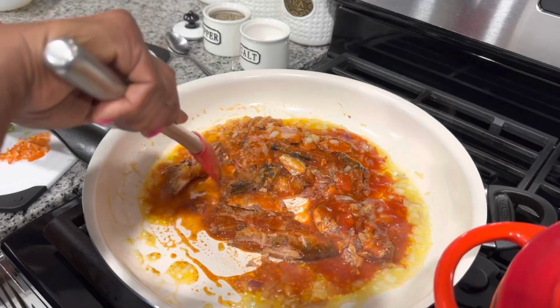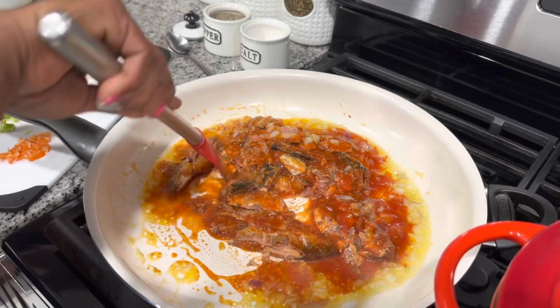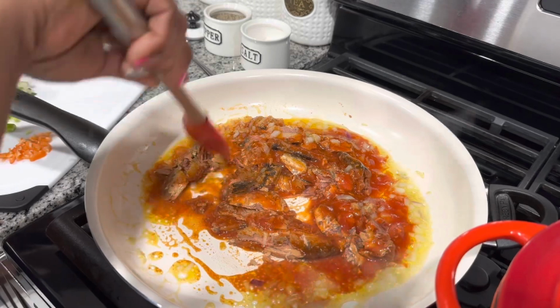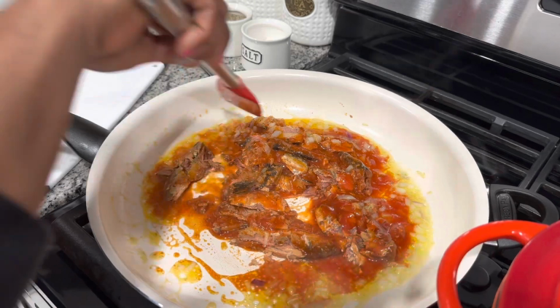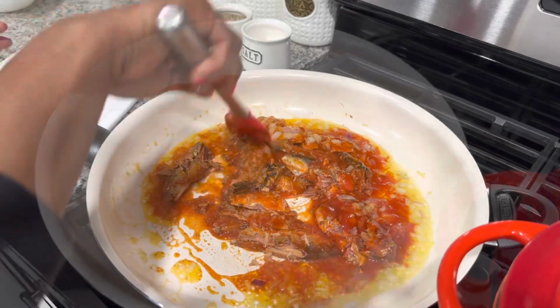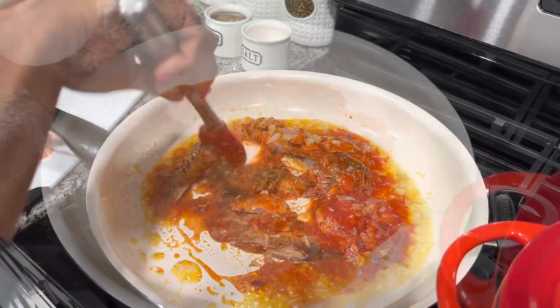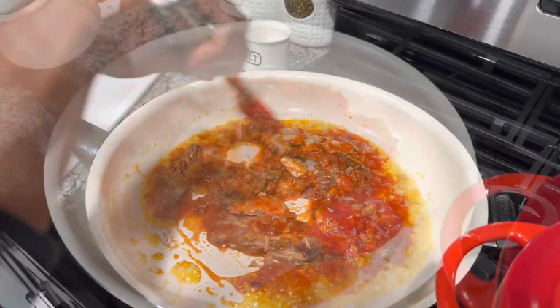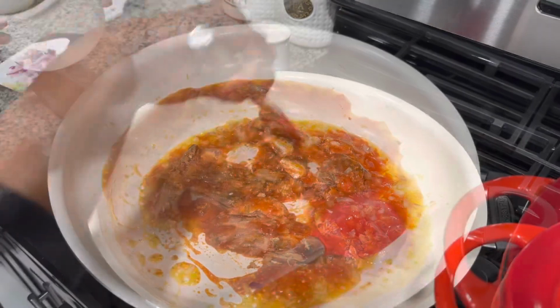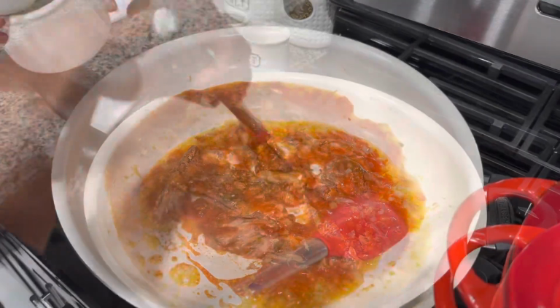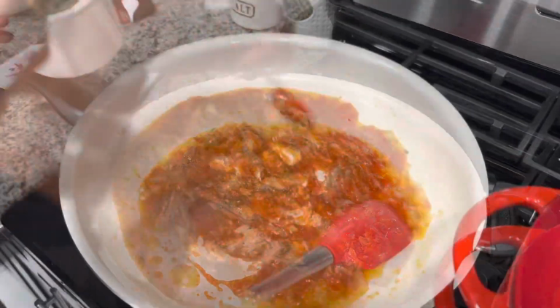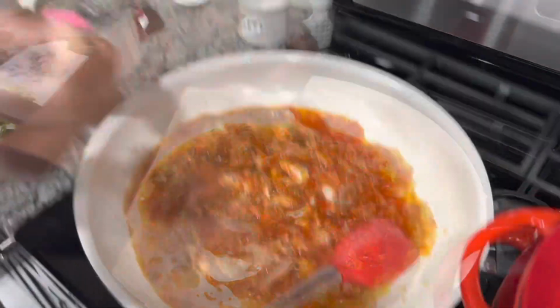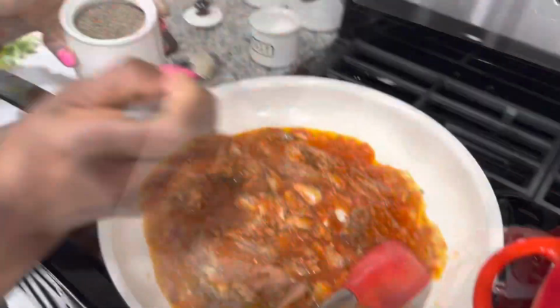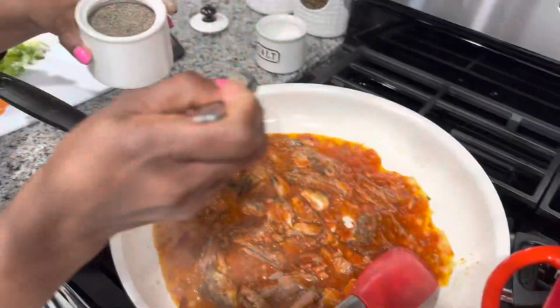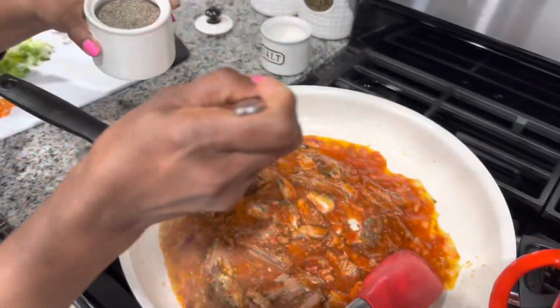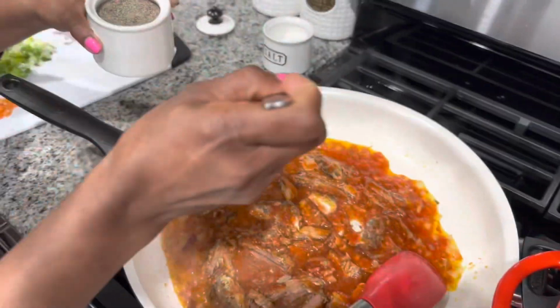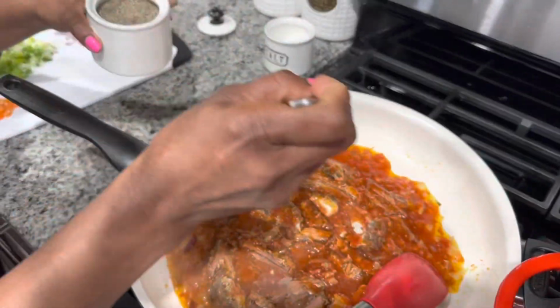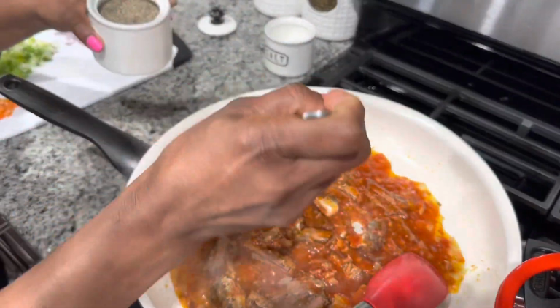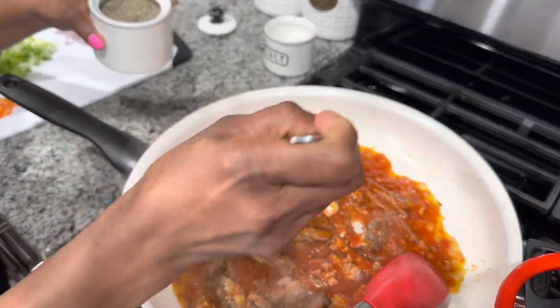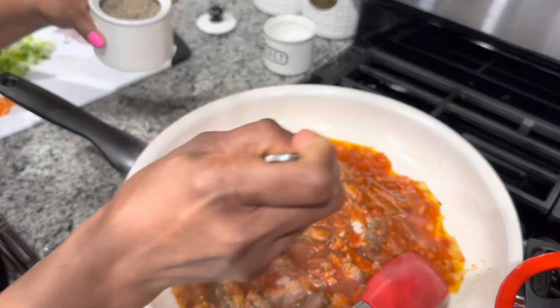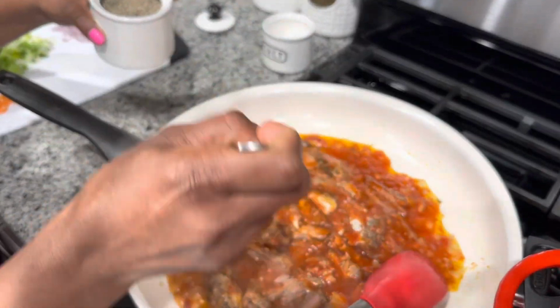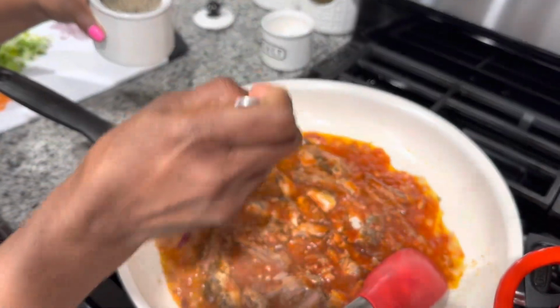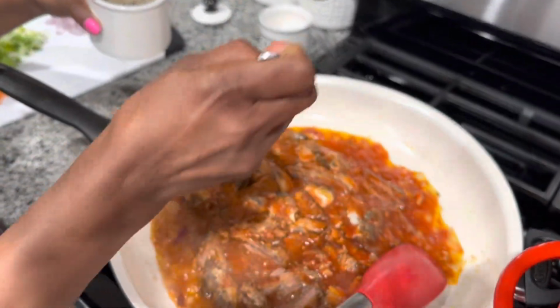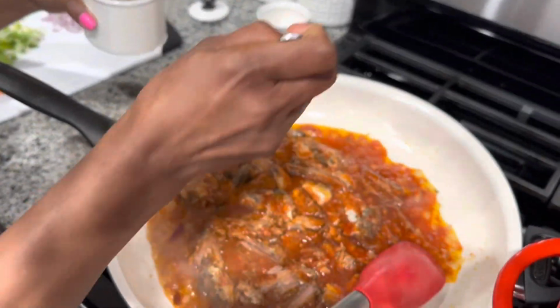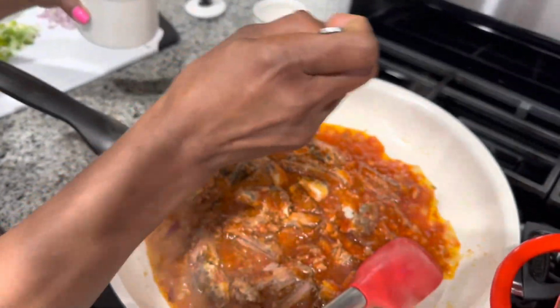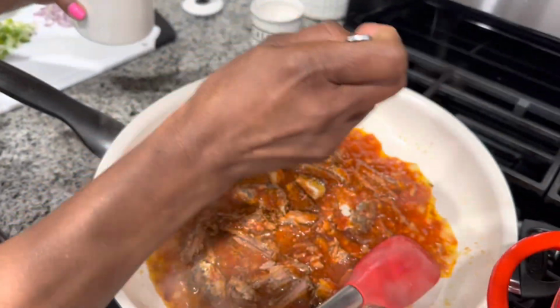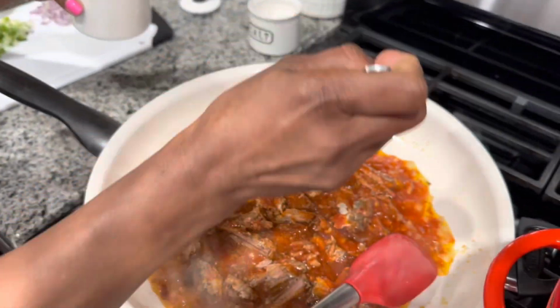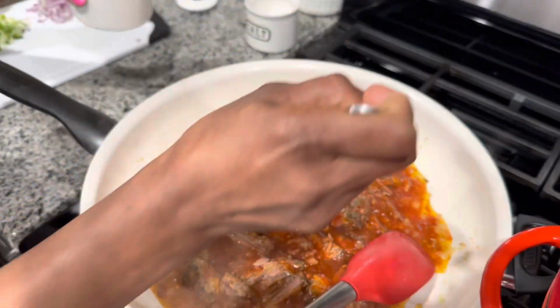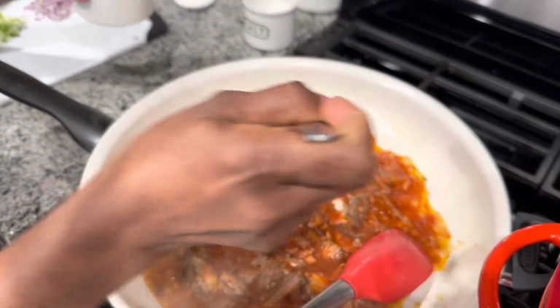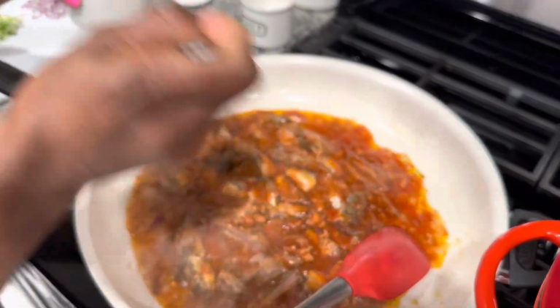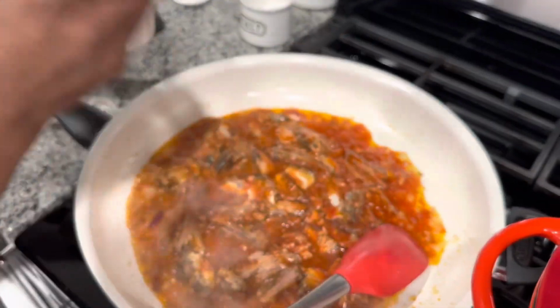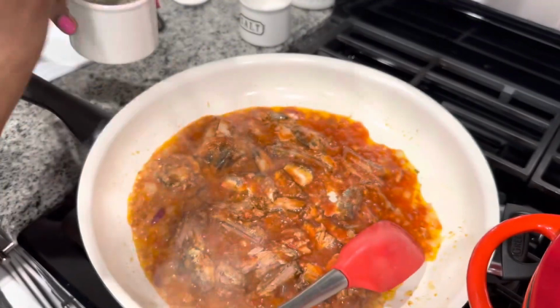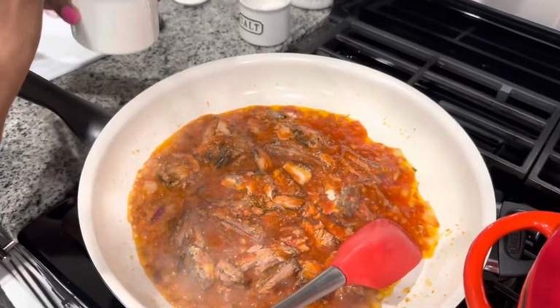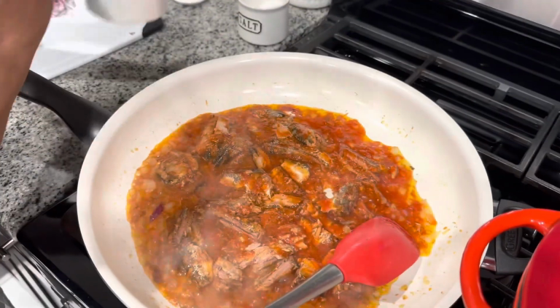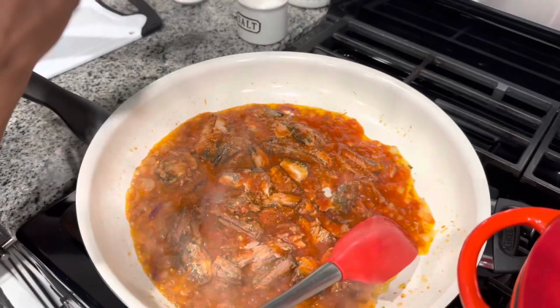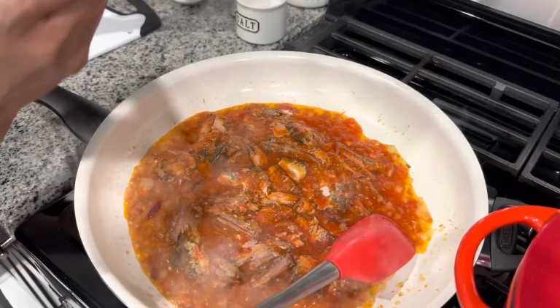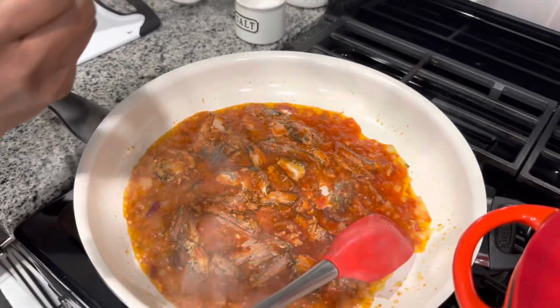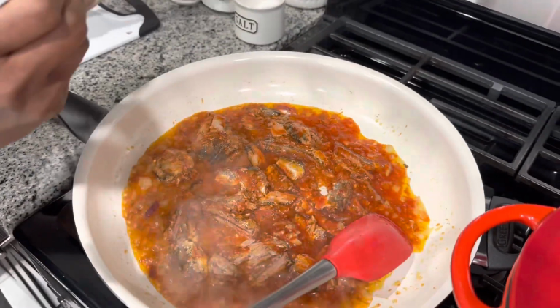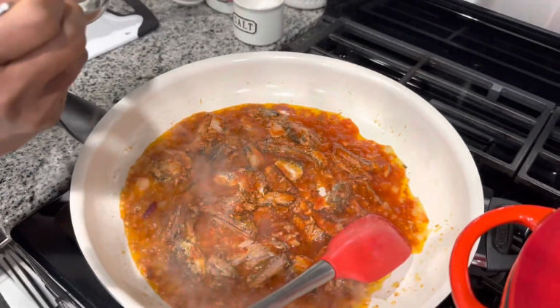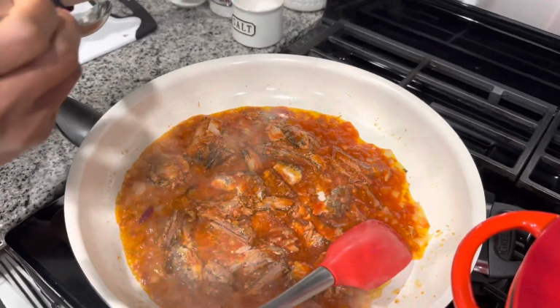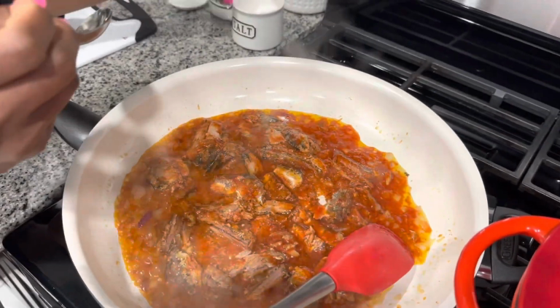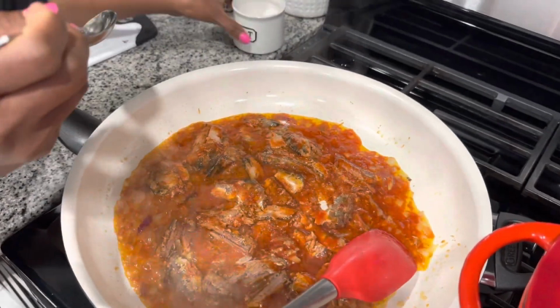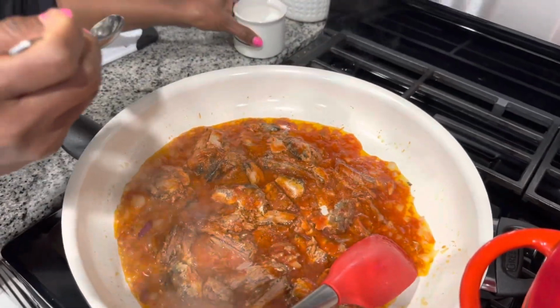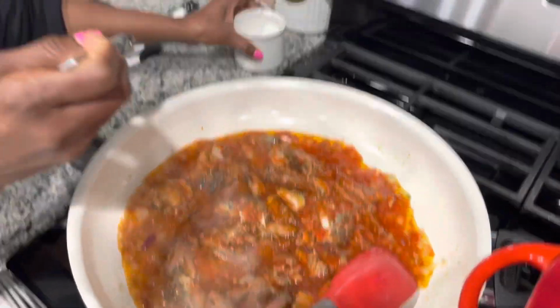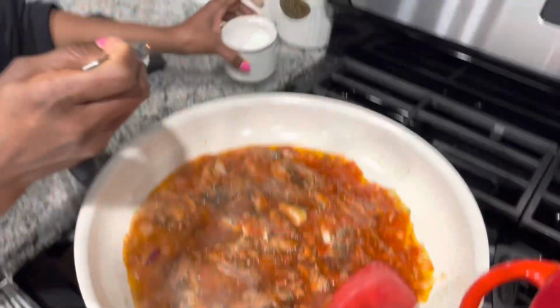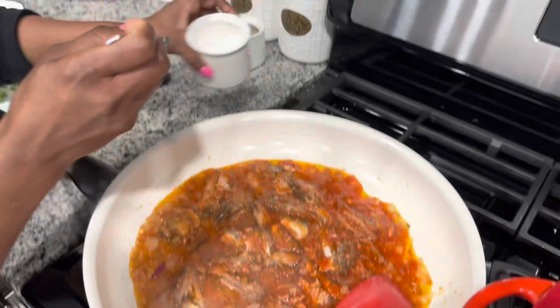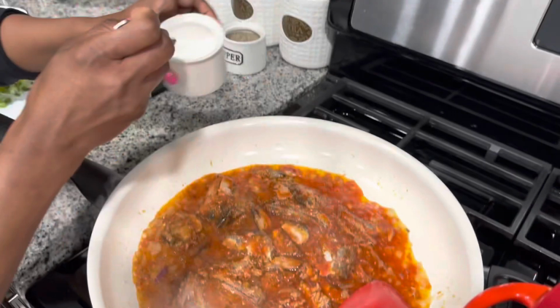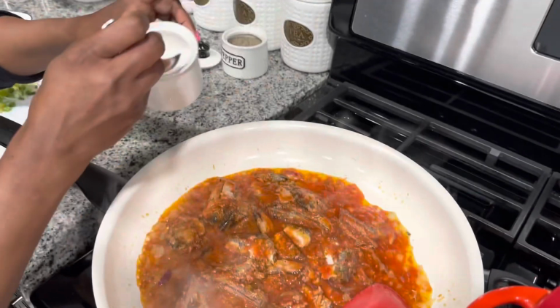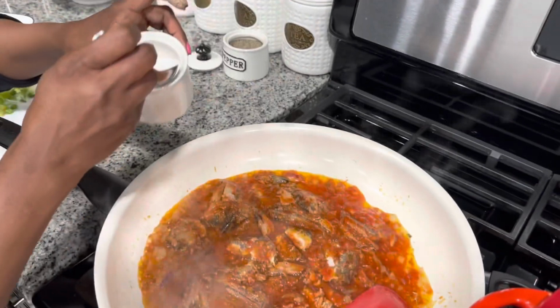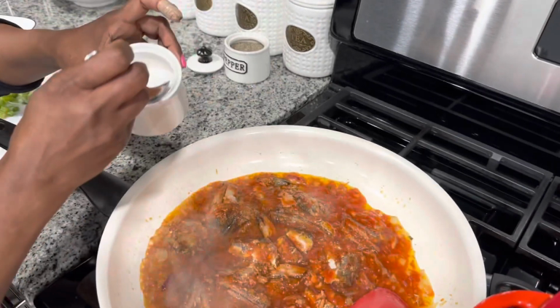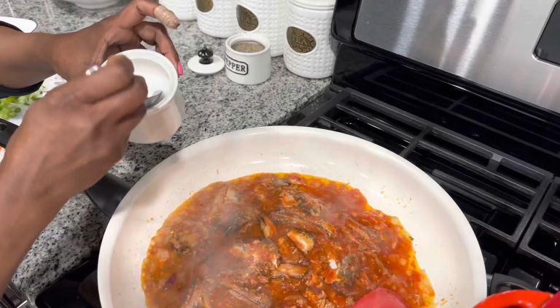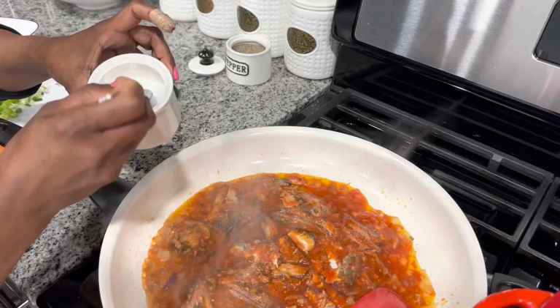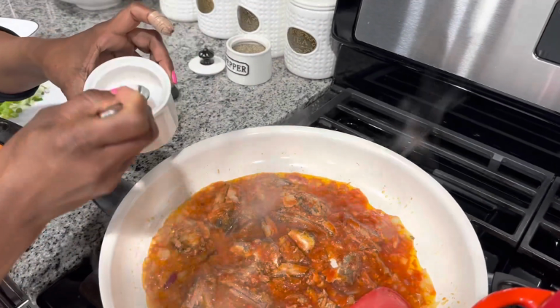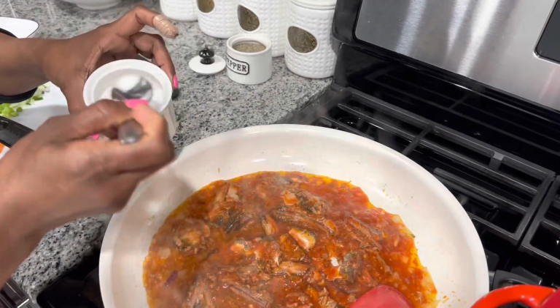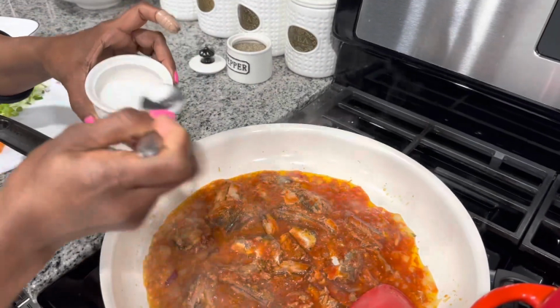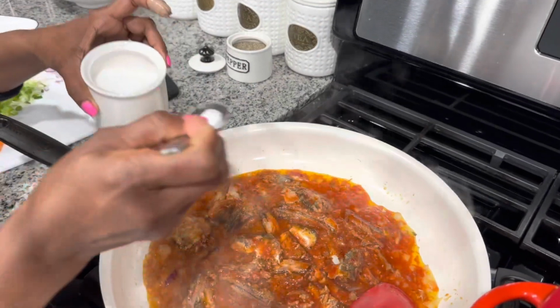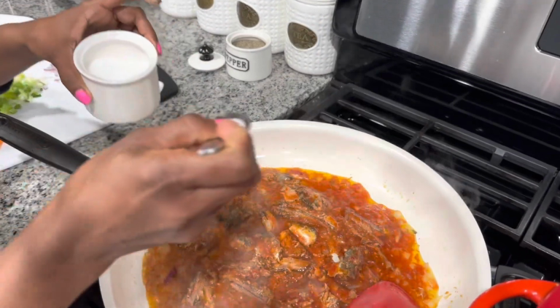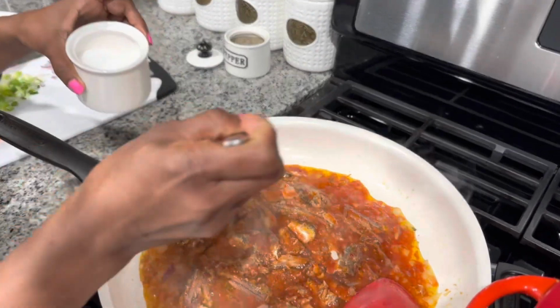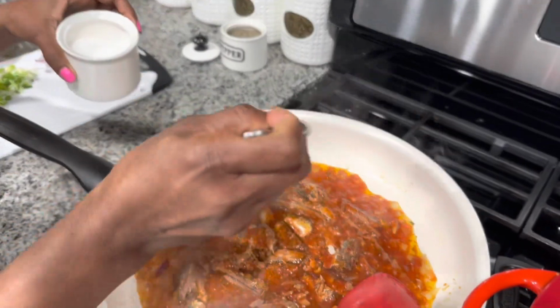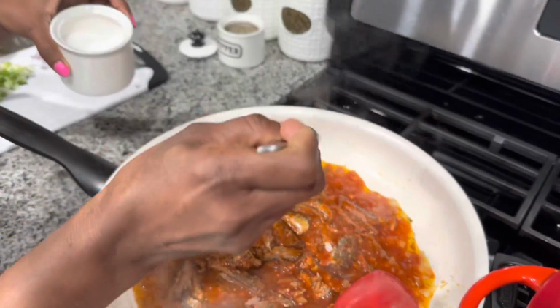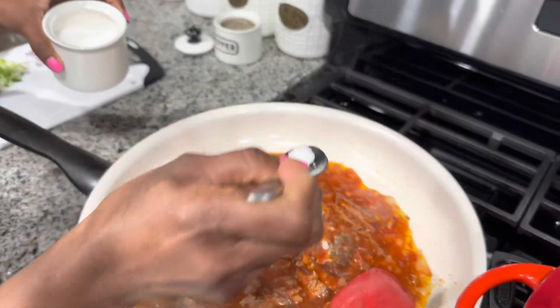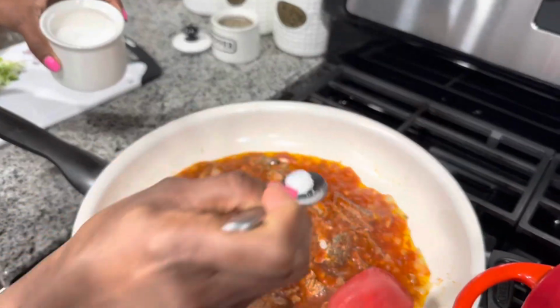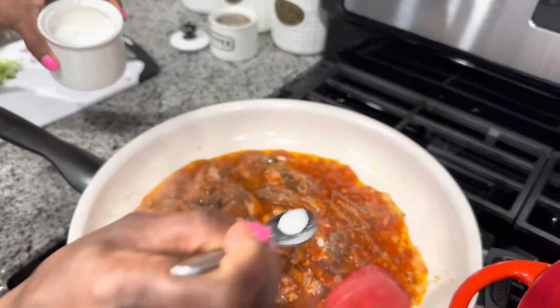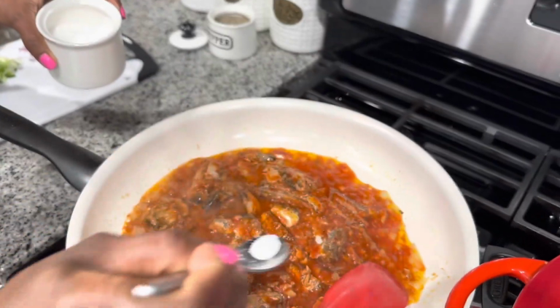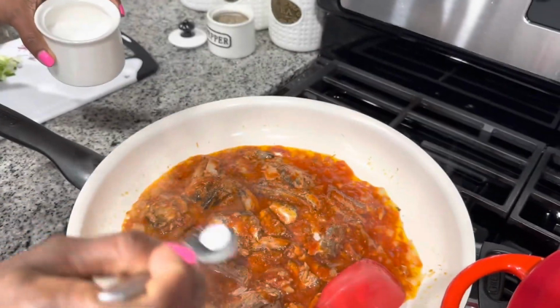One of the typical Guyanese dish menus. I am going in with a pinch of black pepper and a pinch of salt.